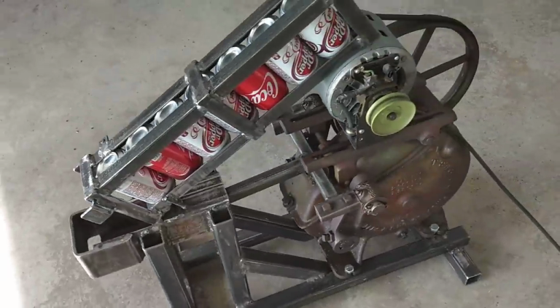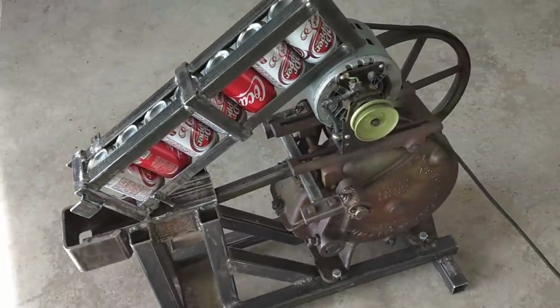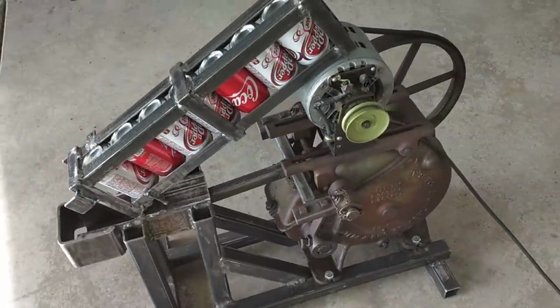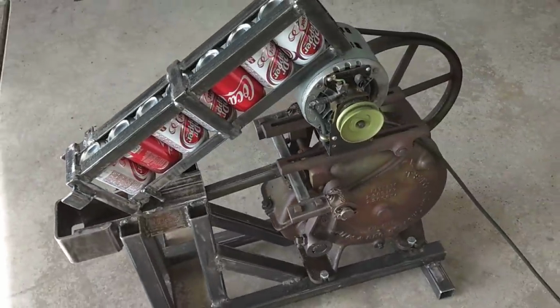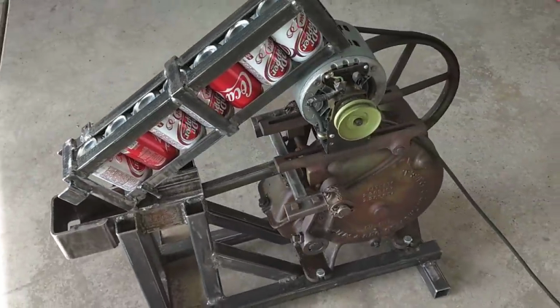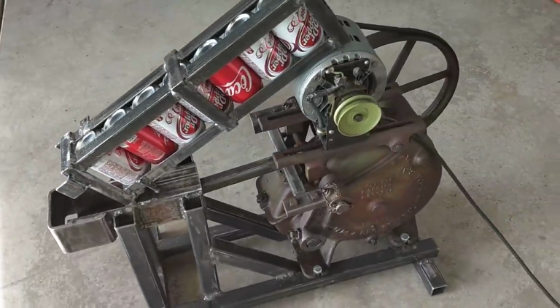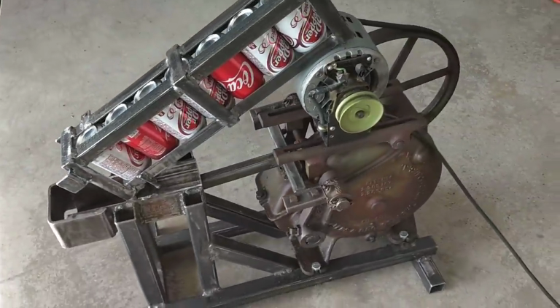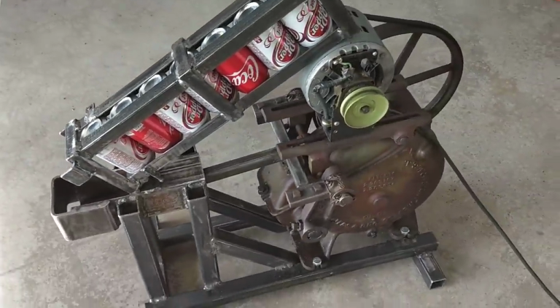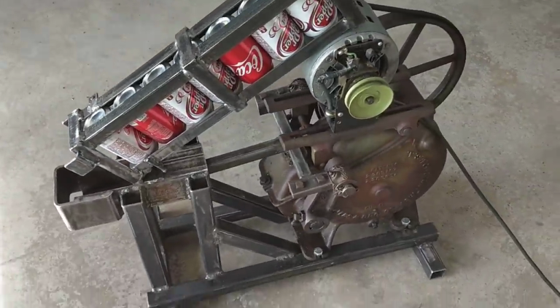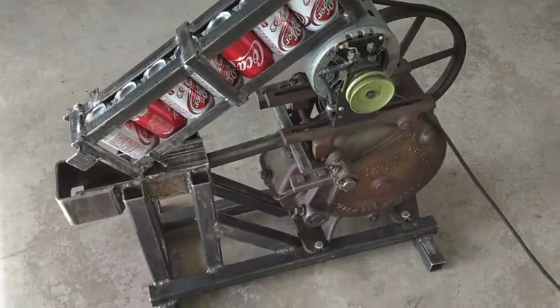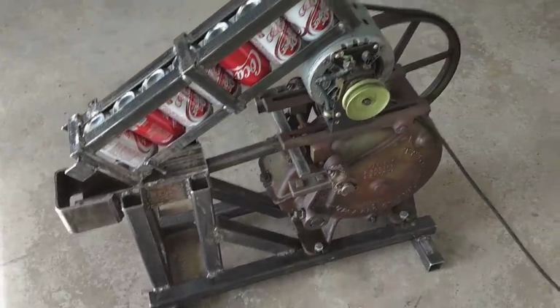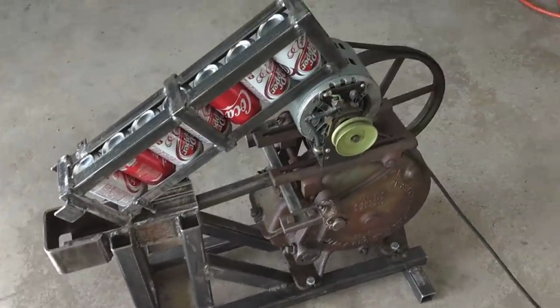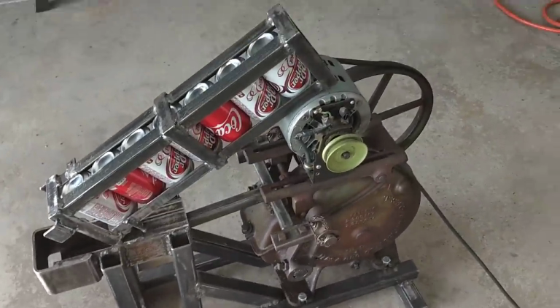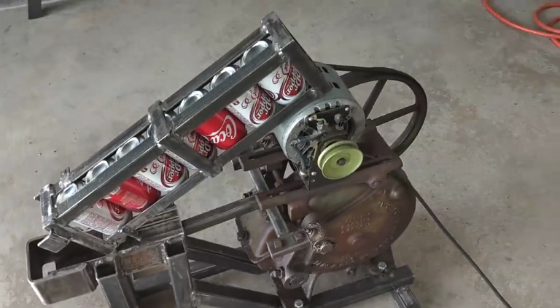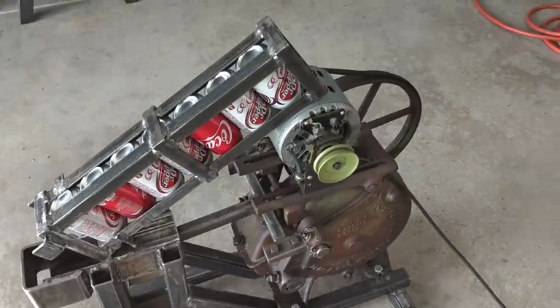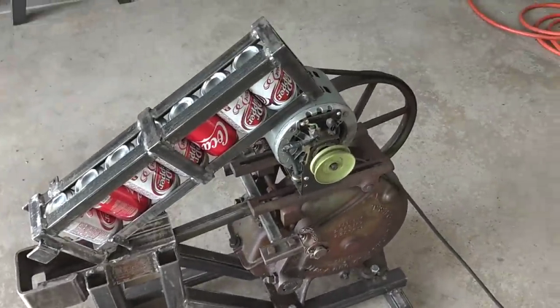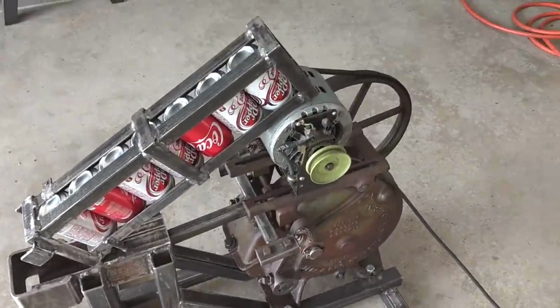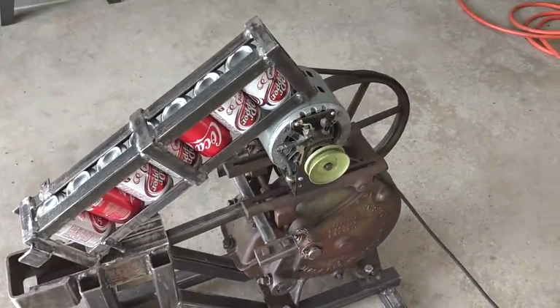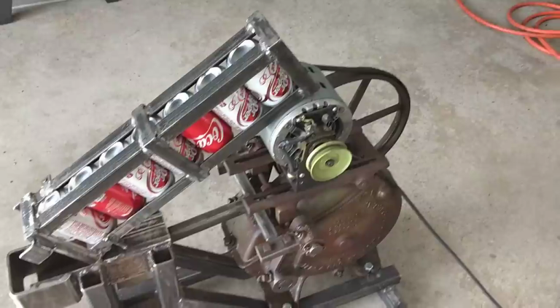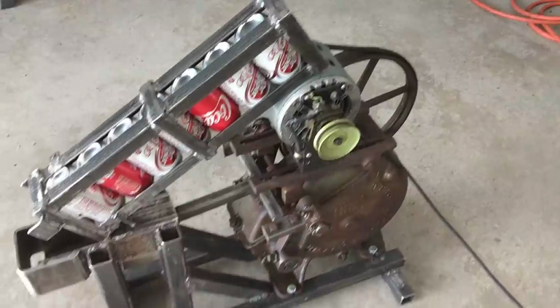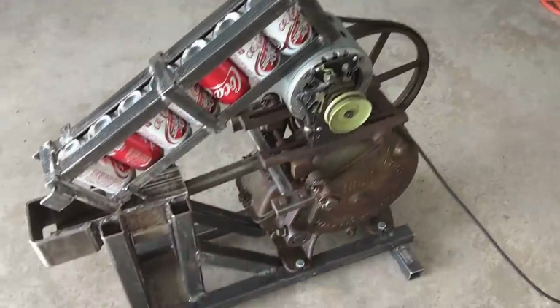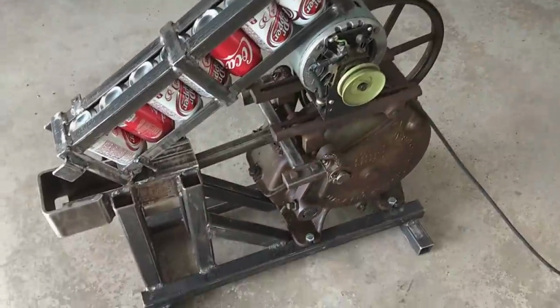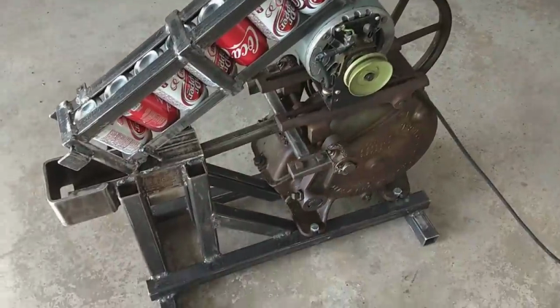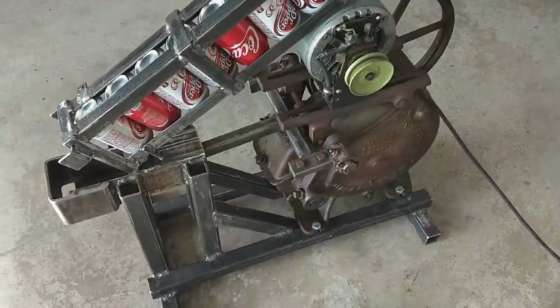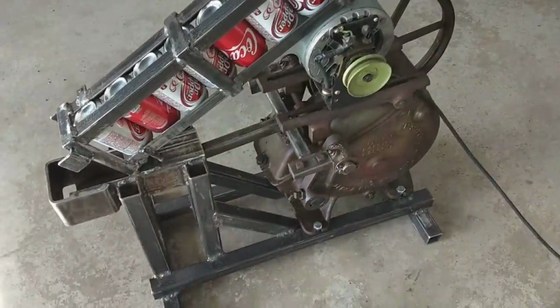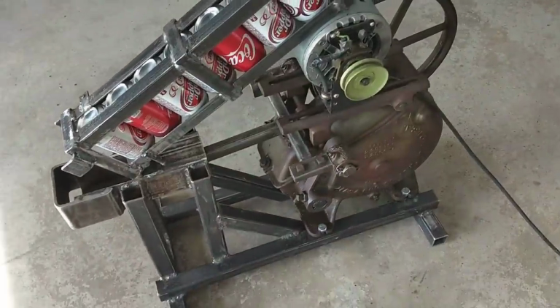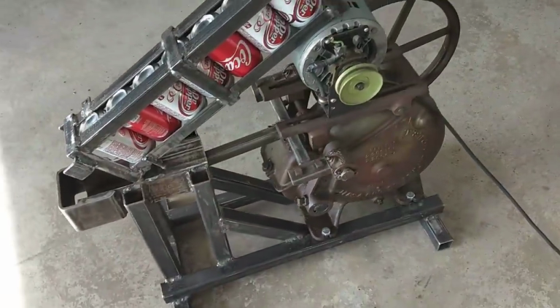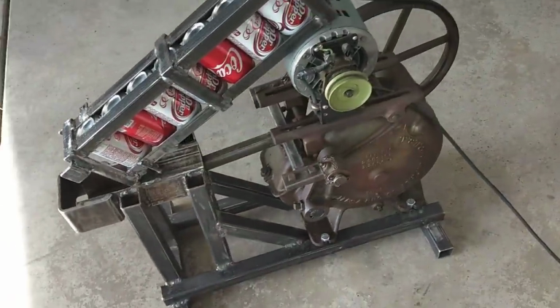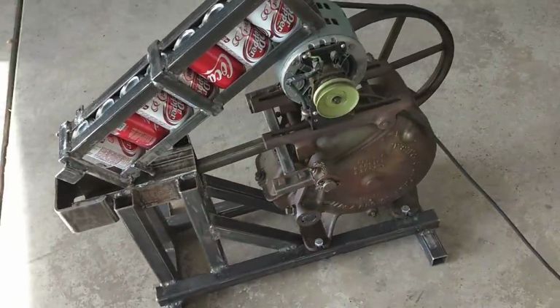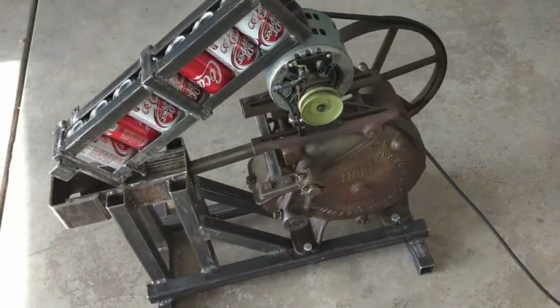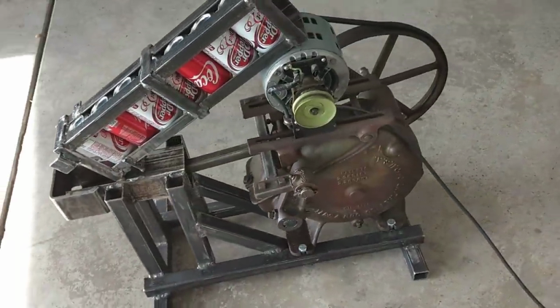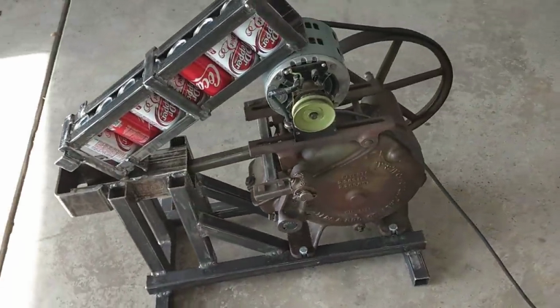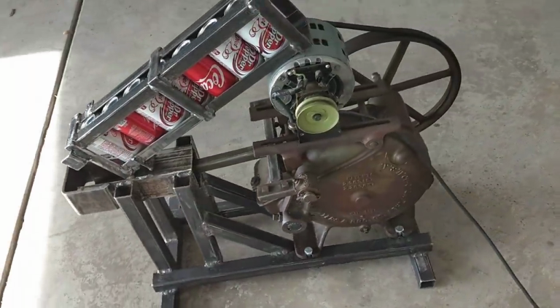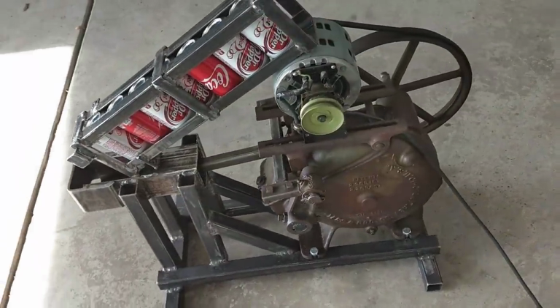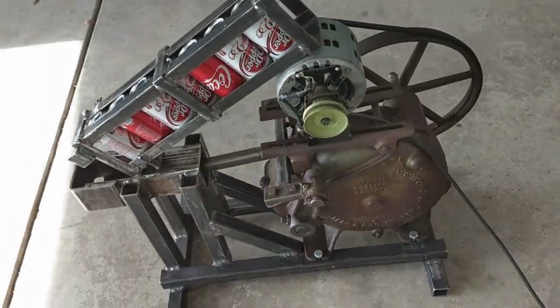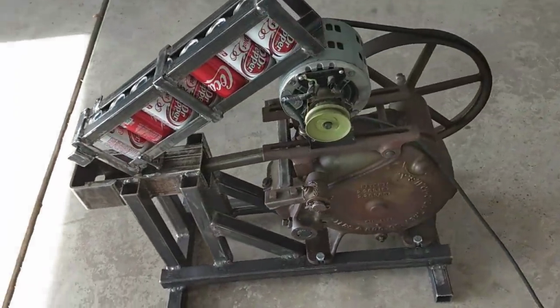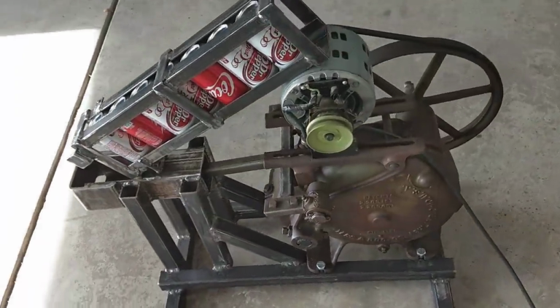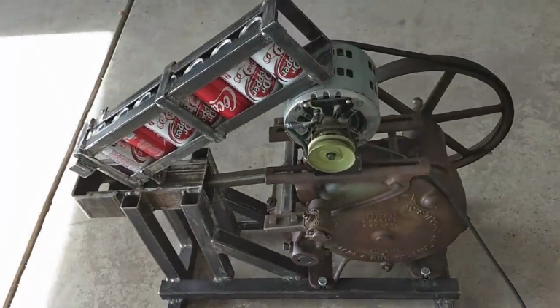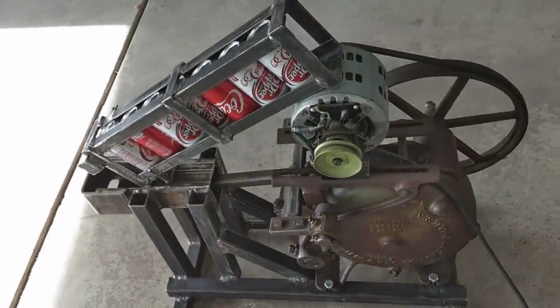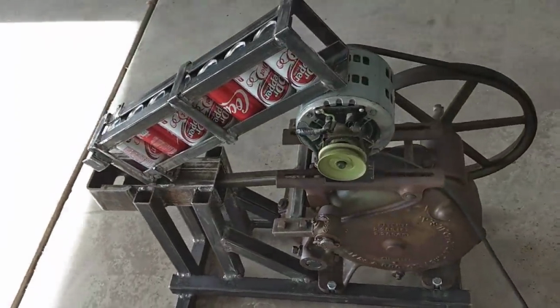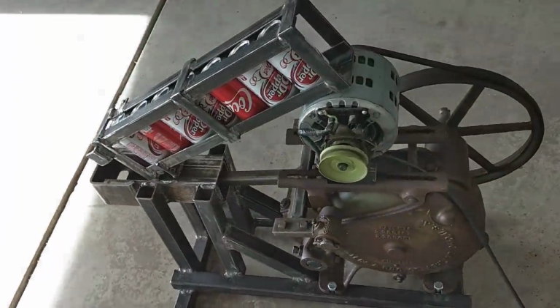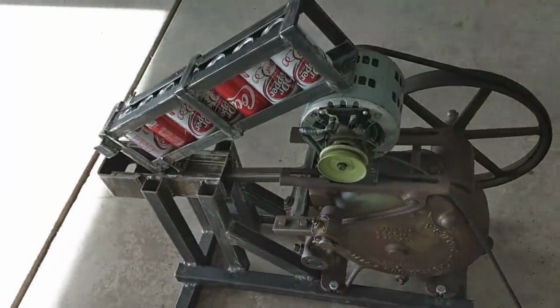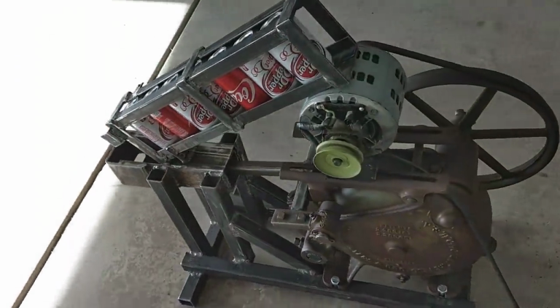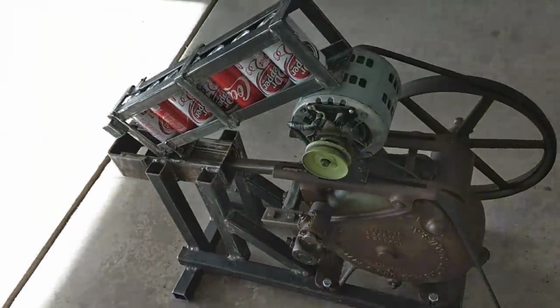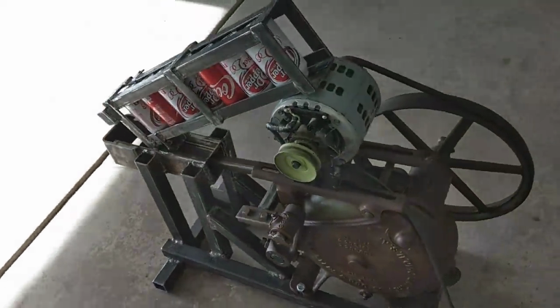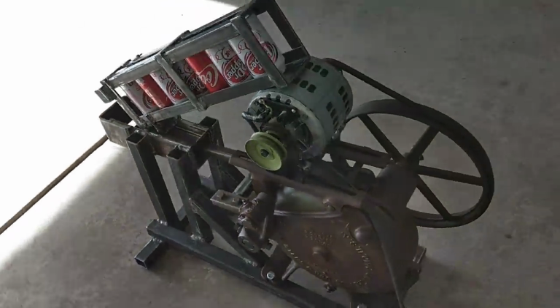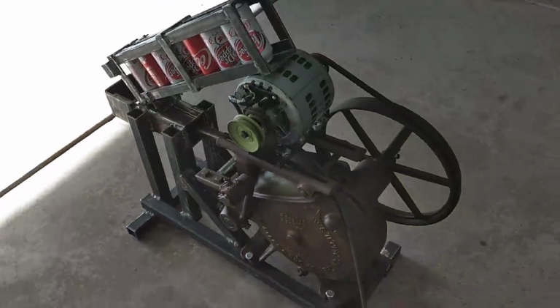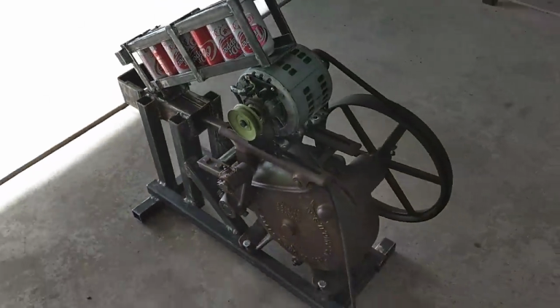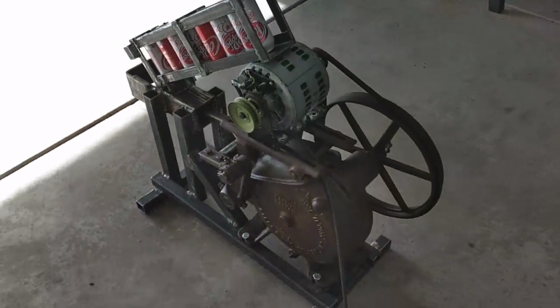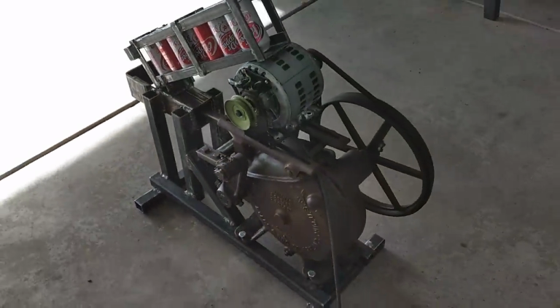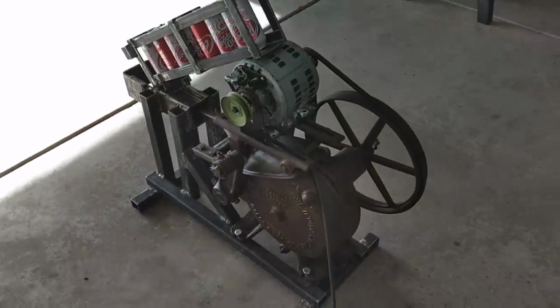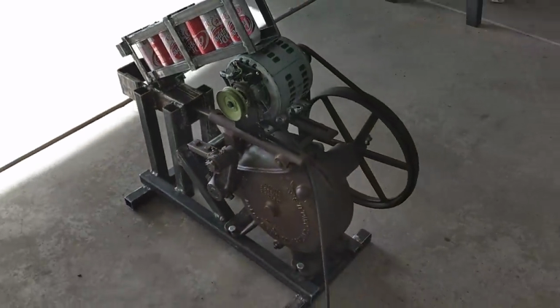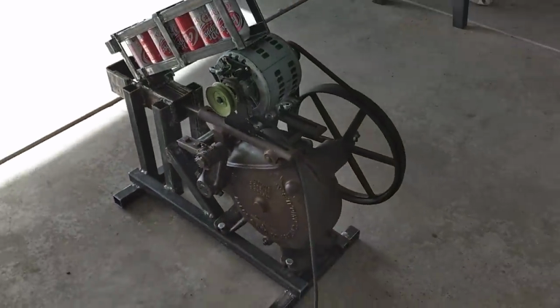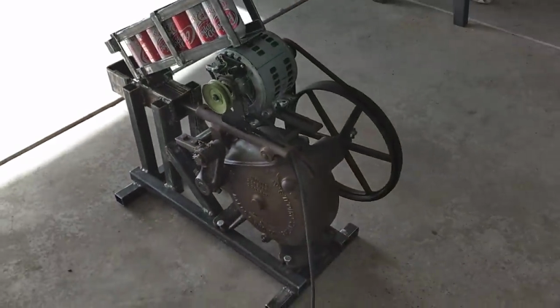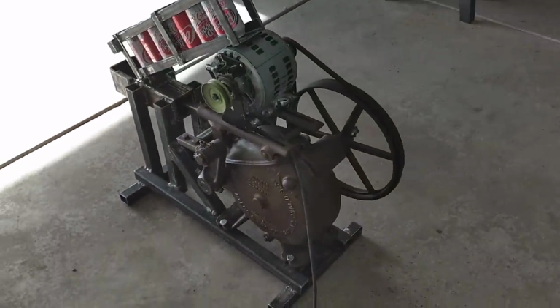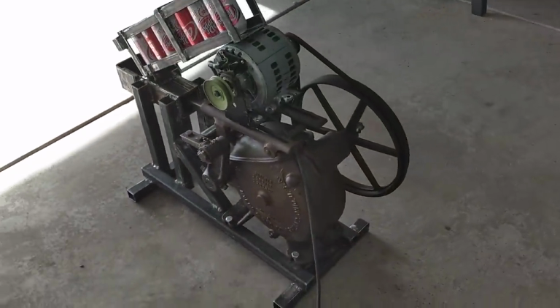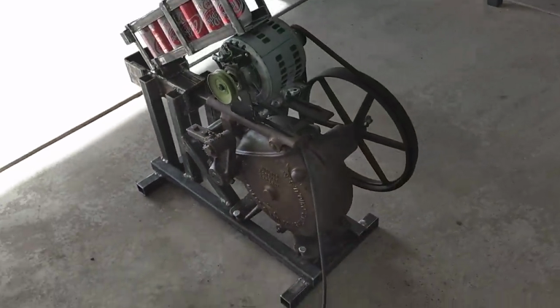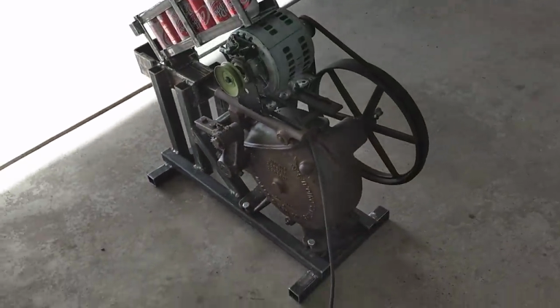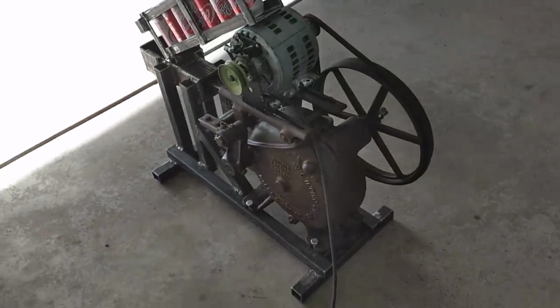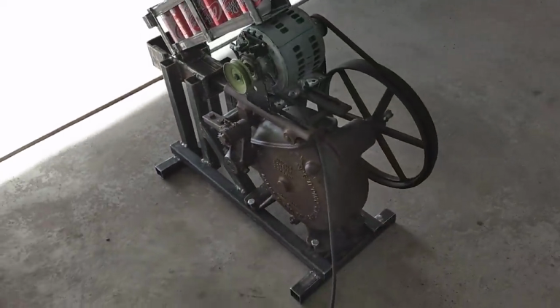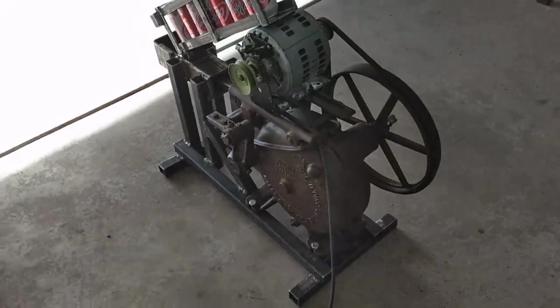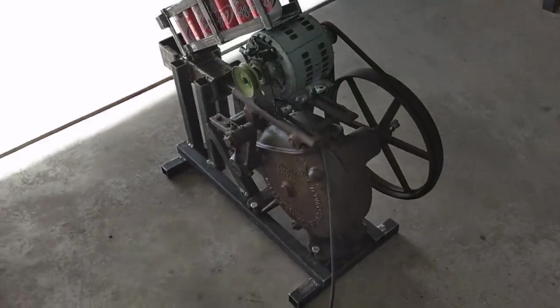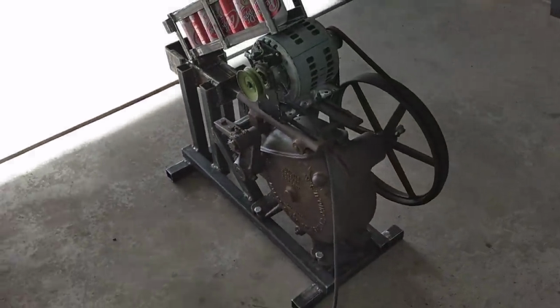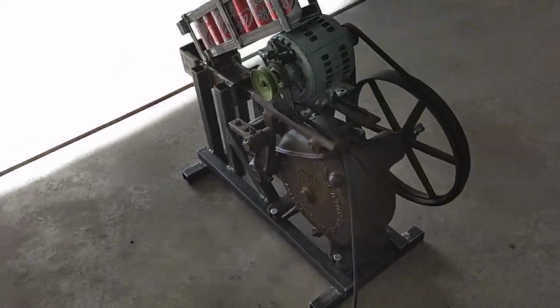I just got an electric motor on here right now. I may put a gas motor on it. We'll try it out and see what happens.